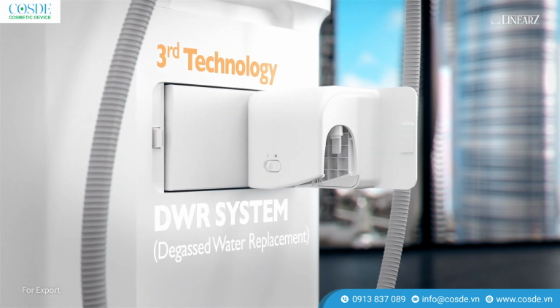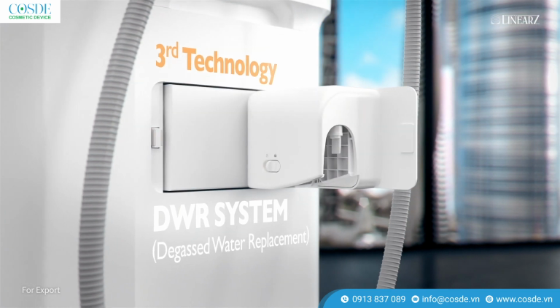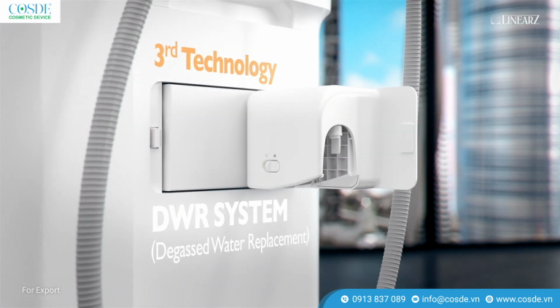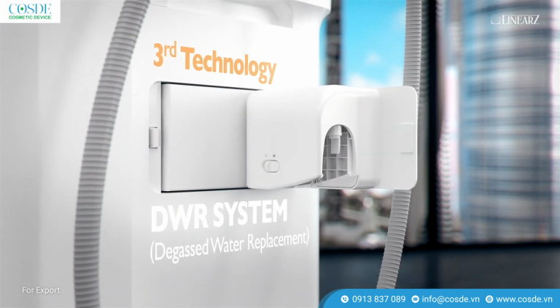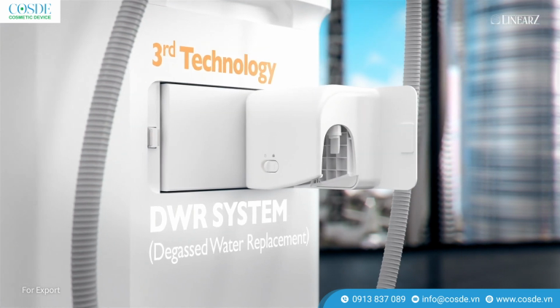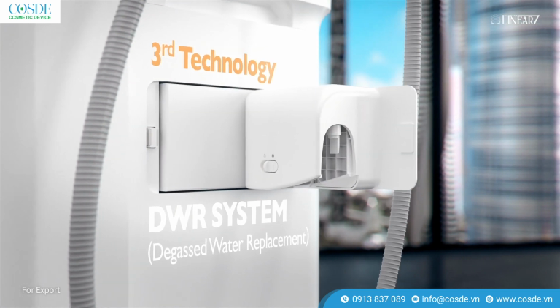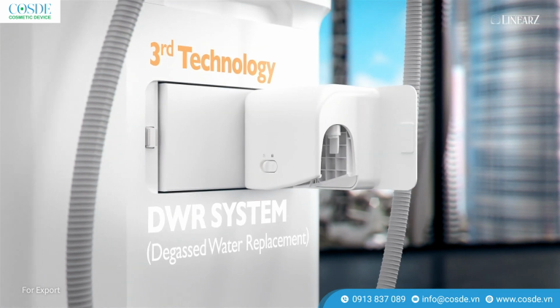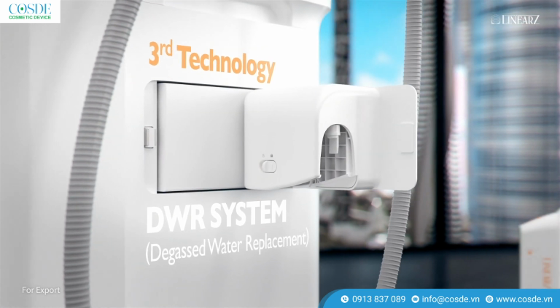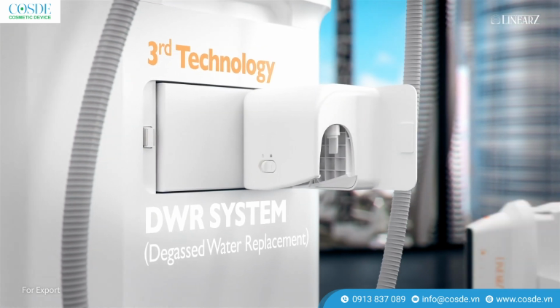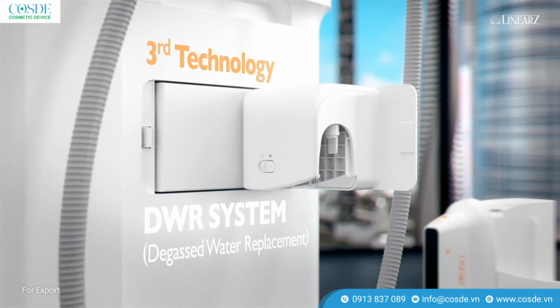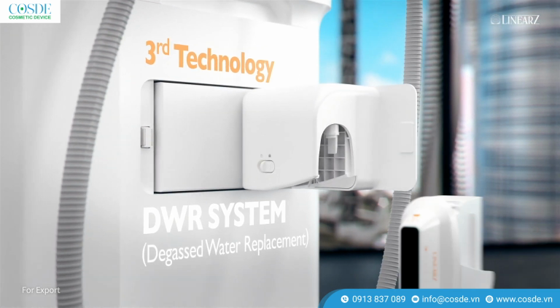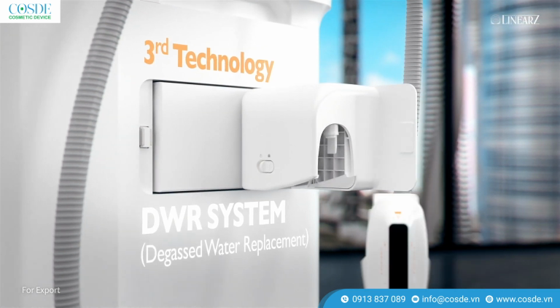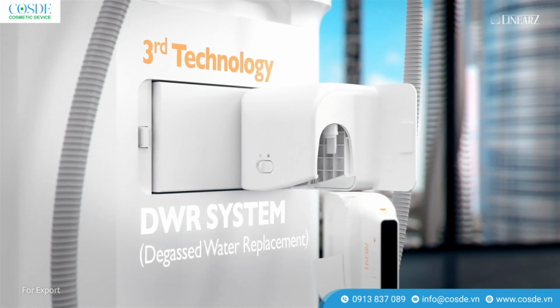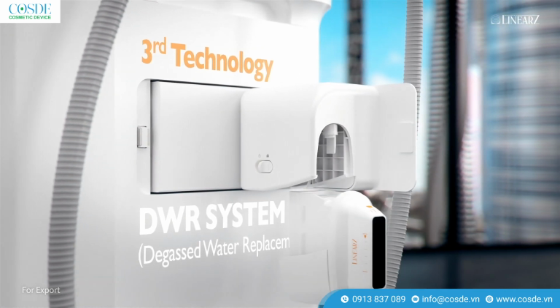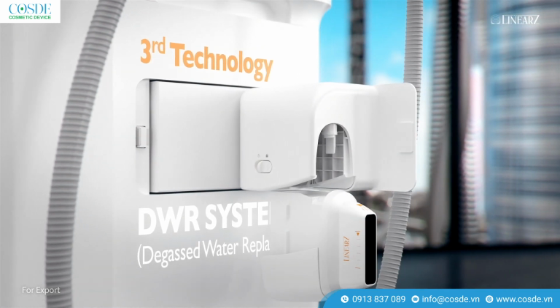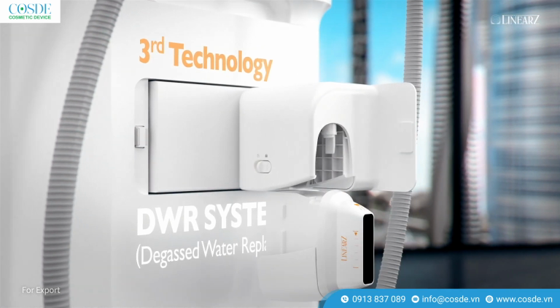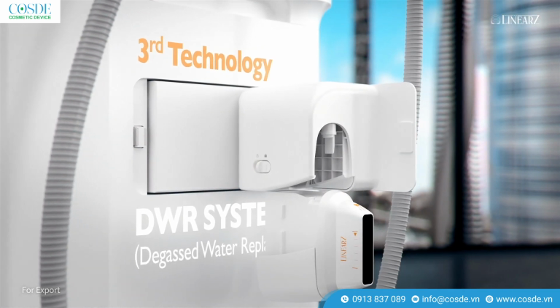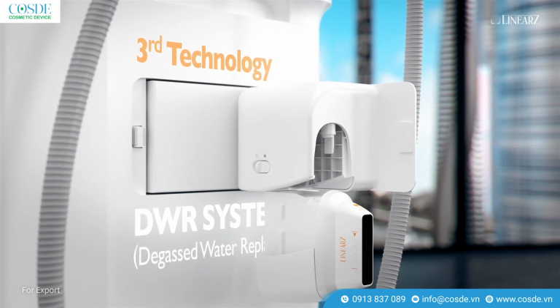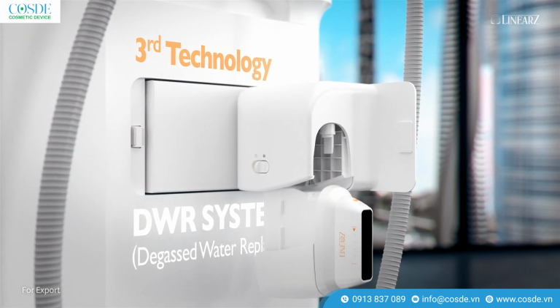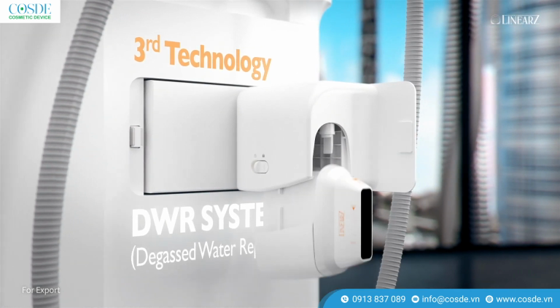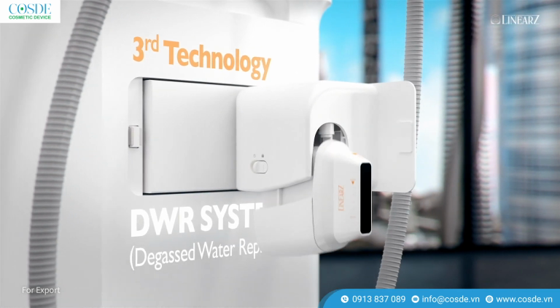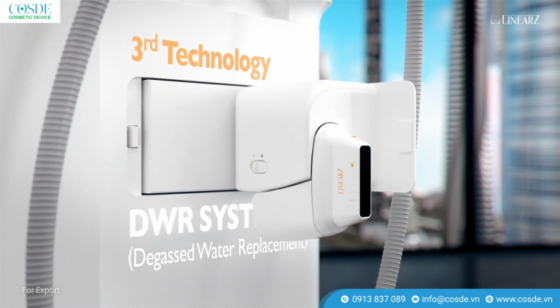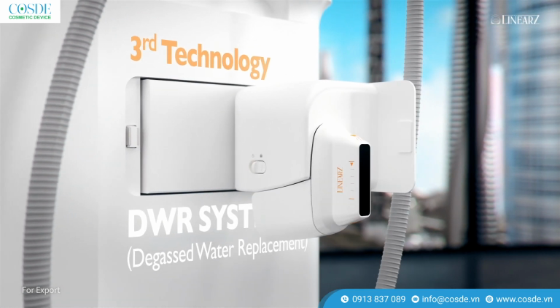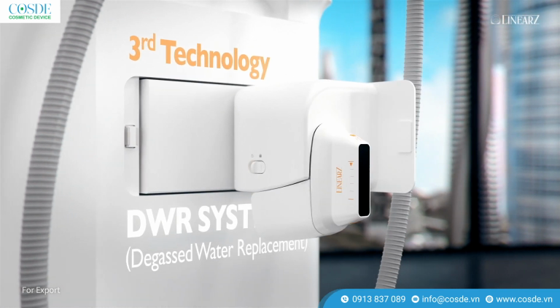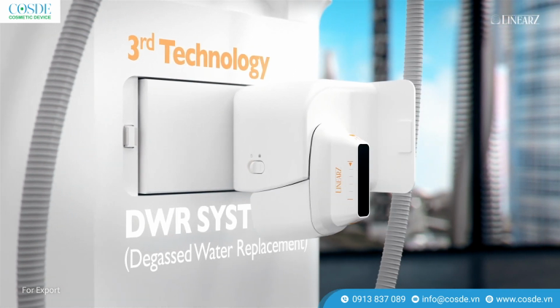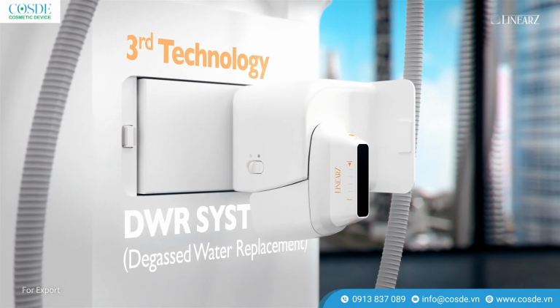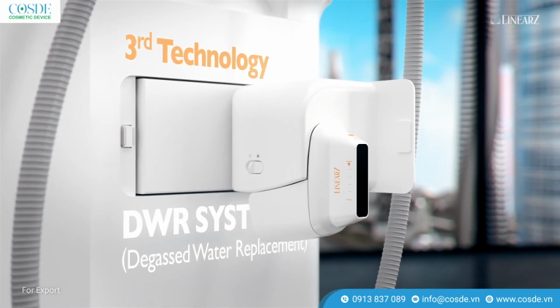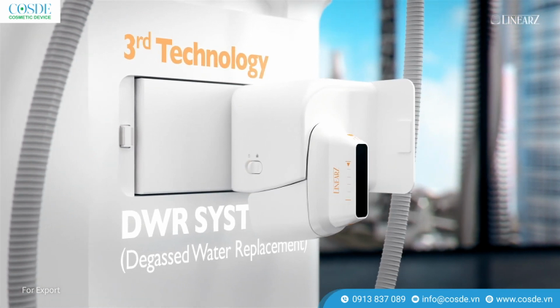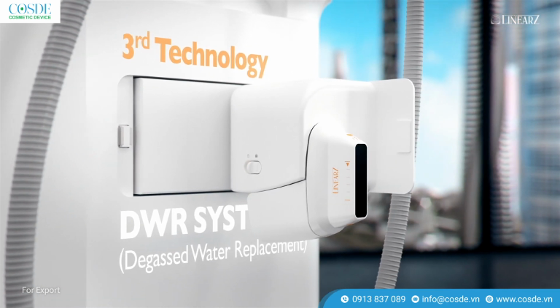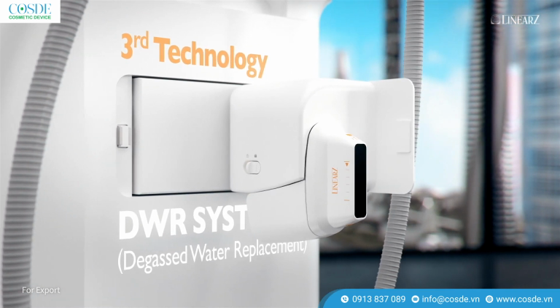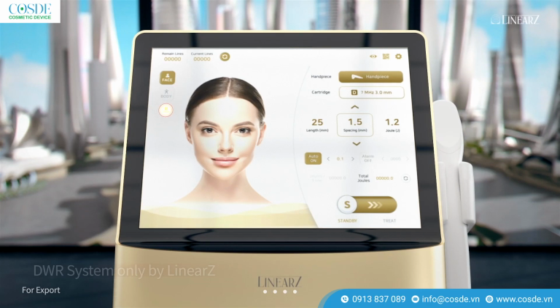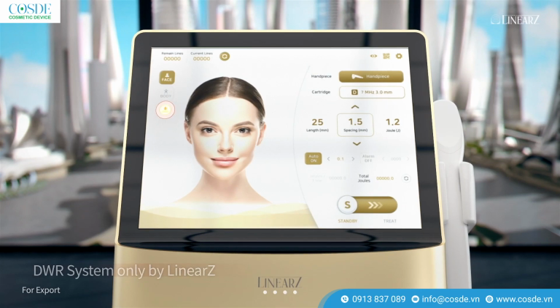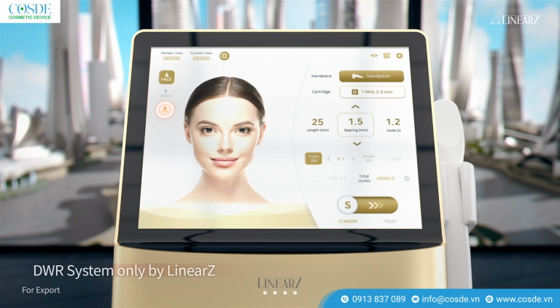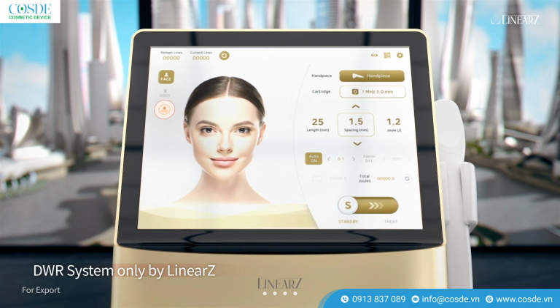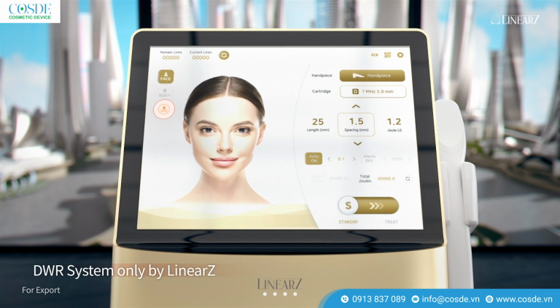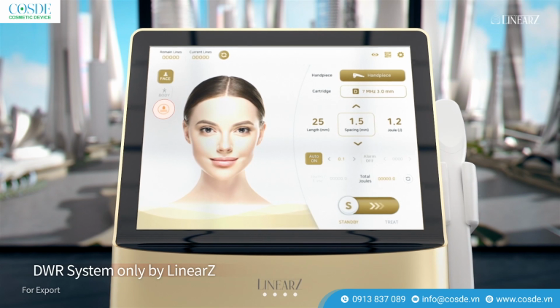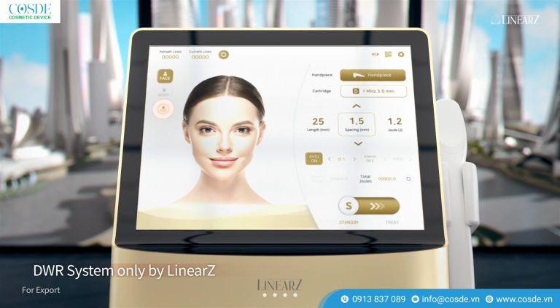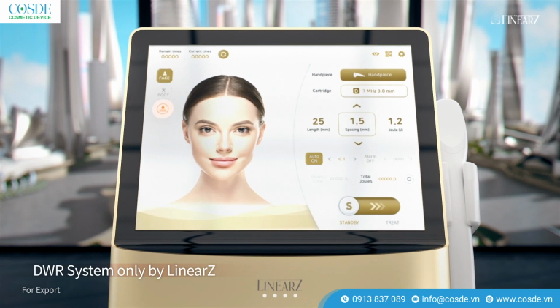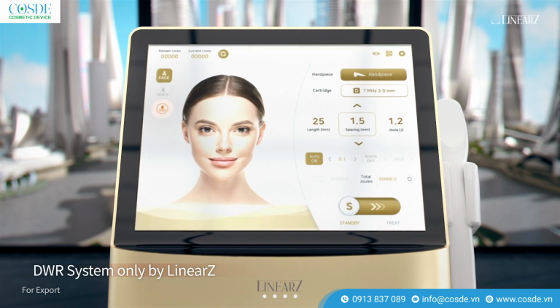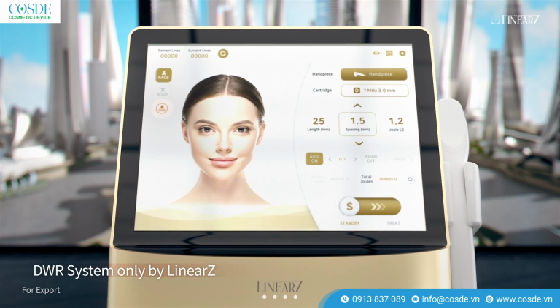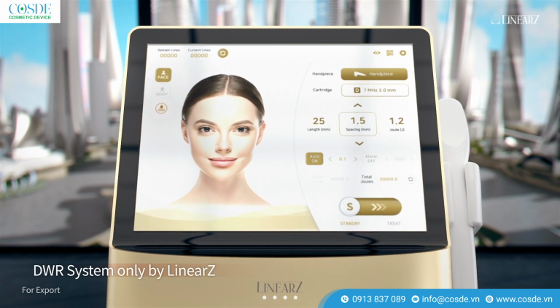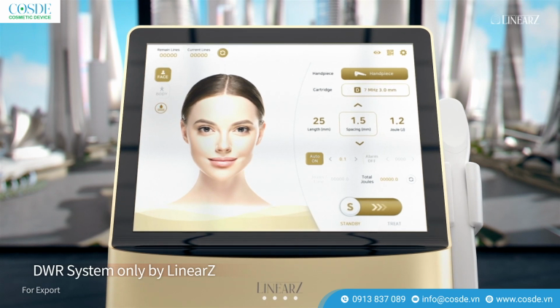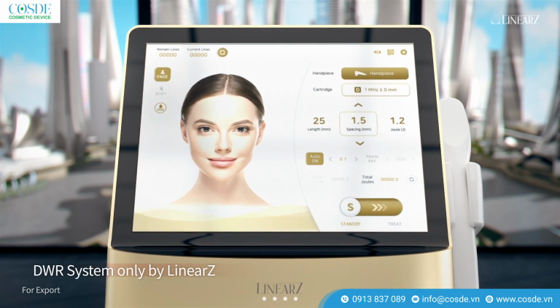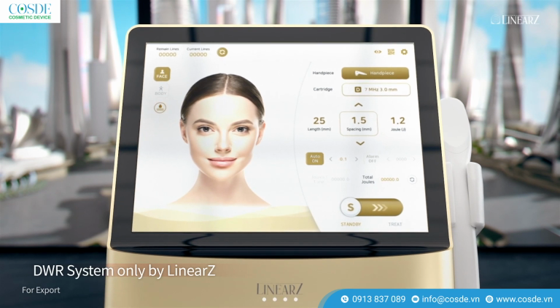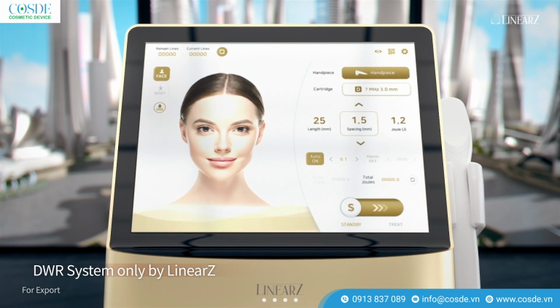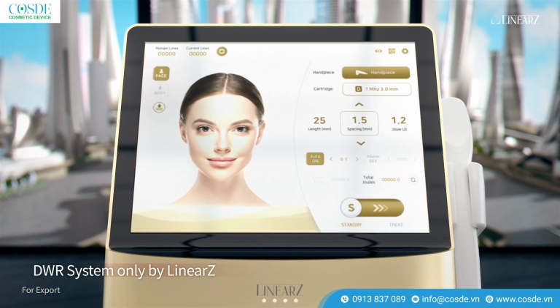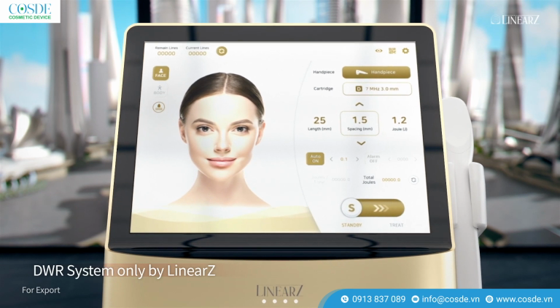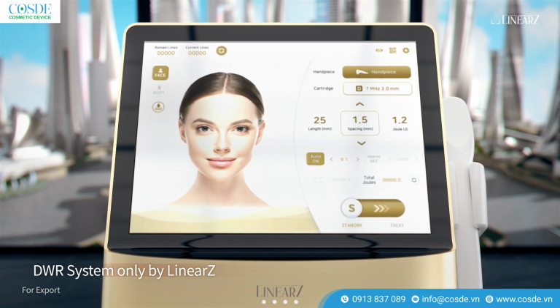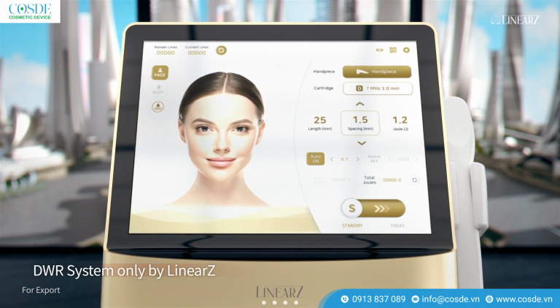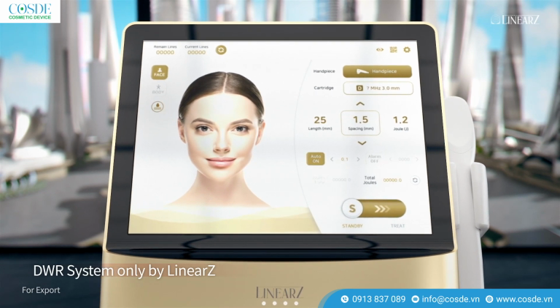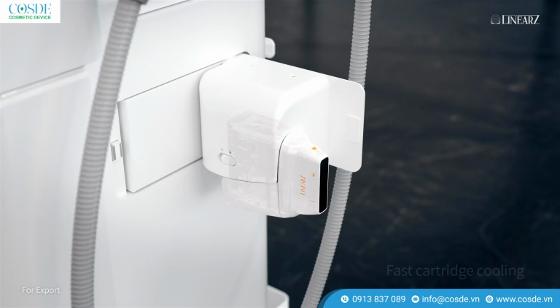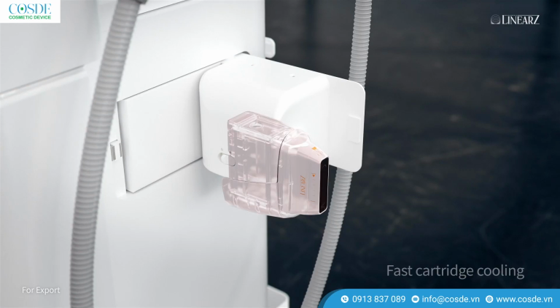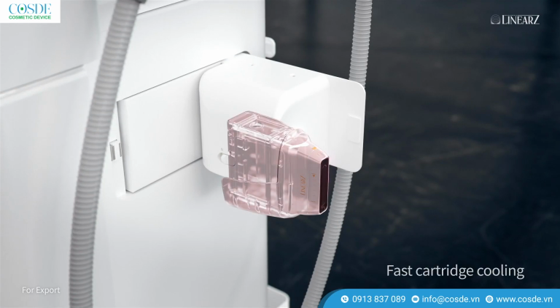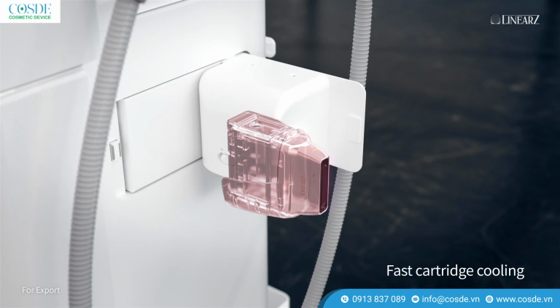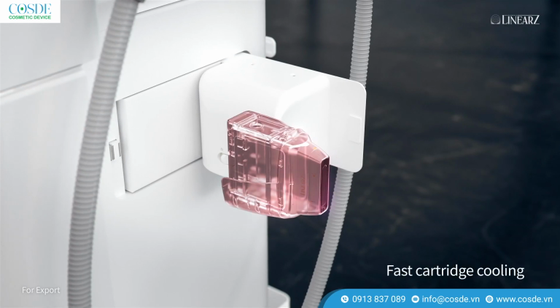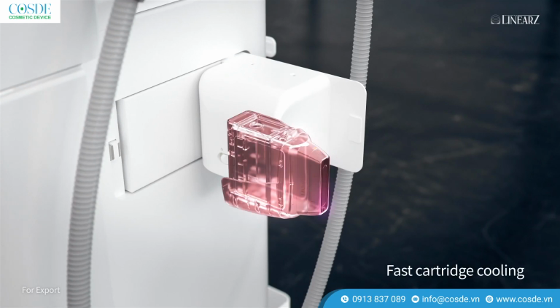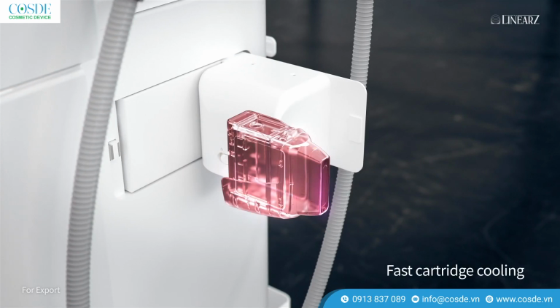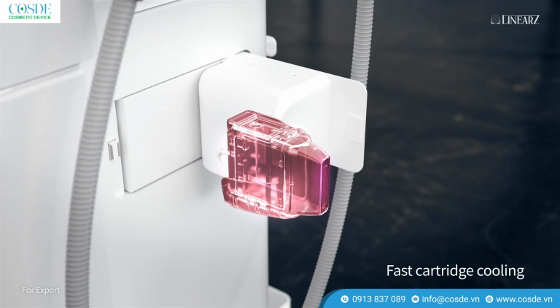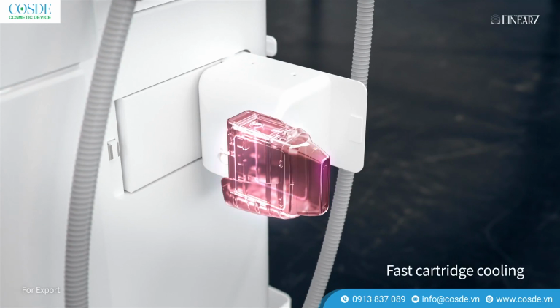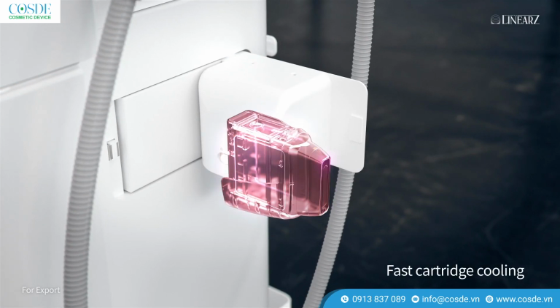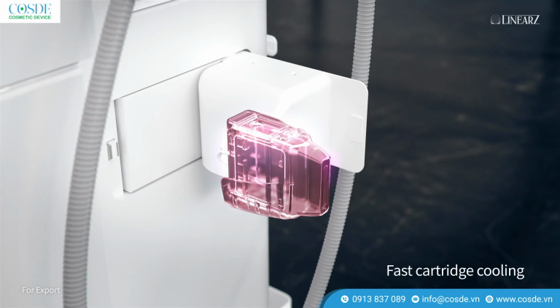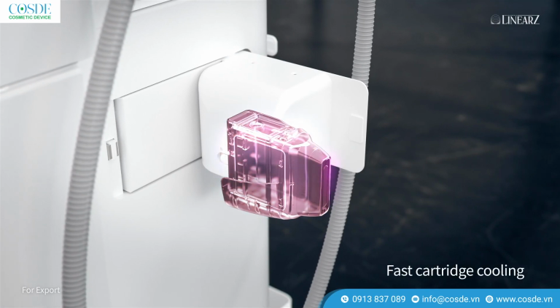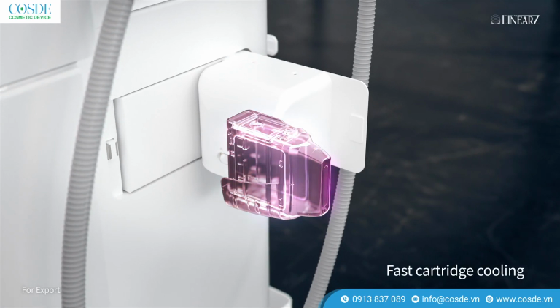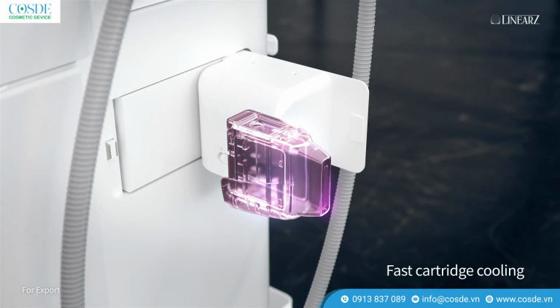Third Technology: The DWR System, exclusive to Linear Z, quickly cools the cartridge.